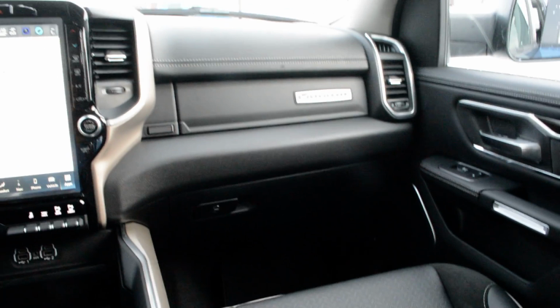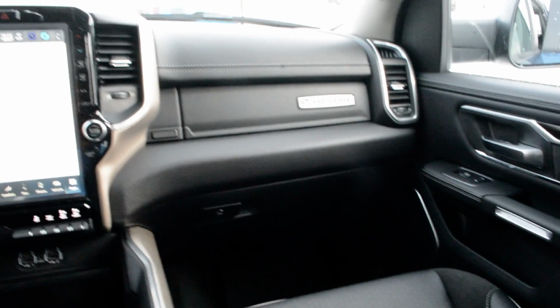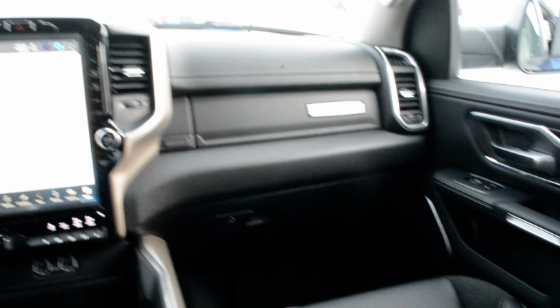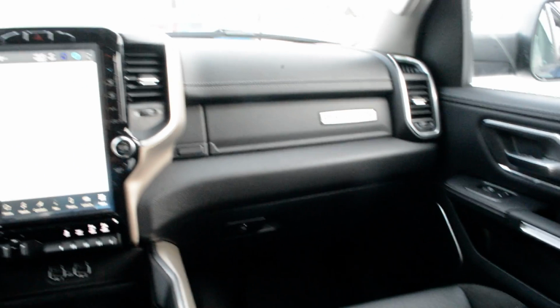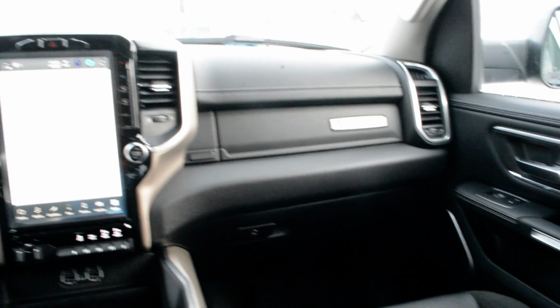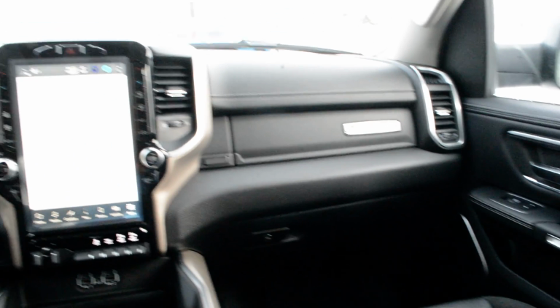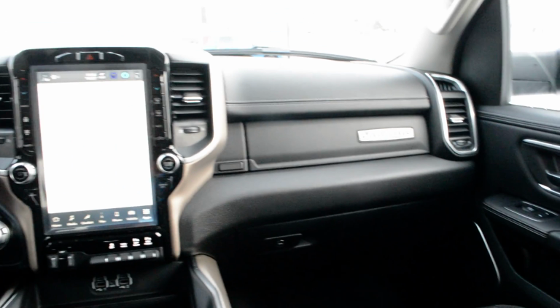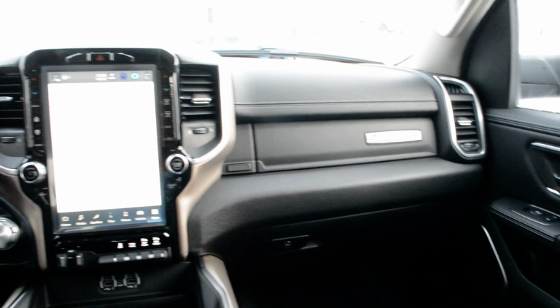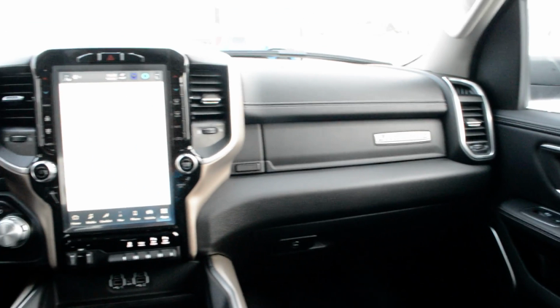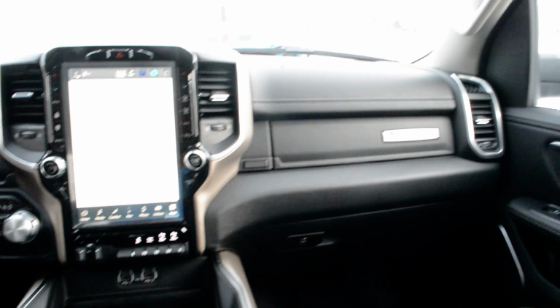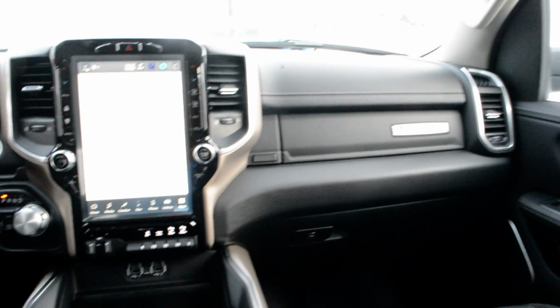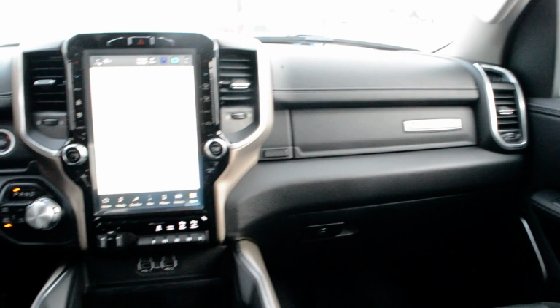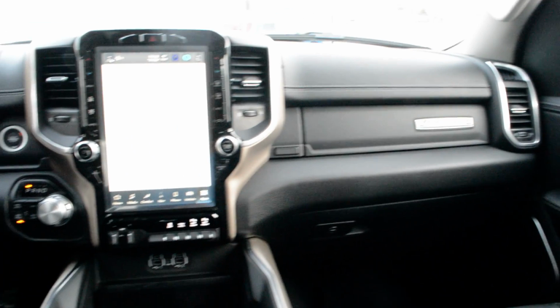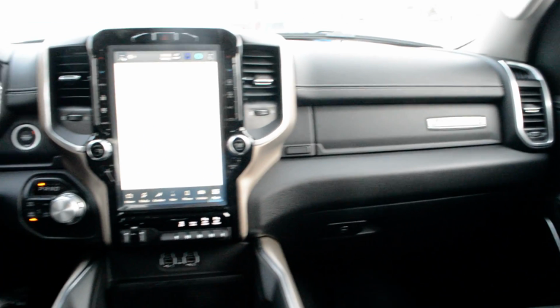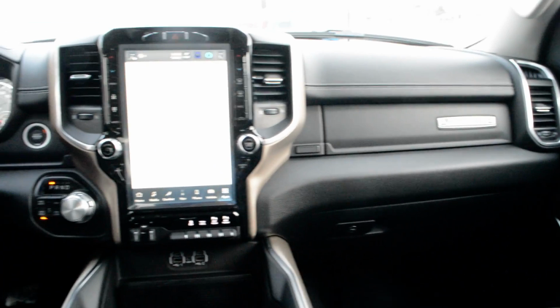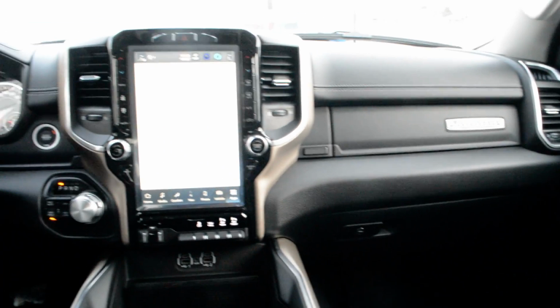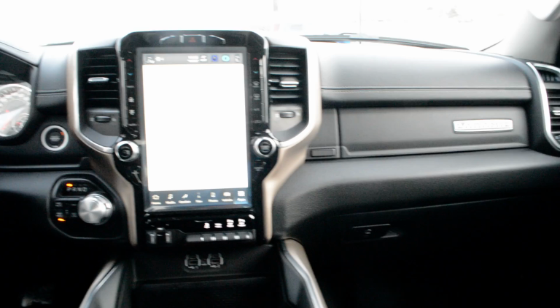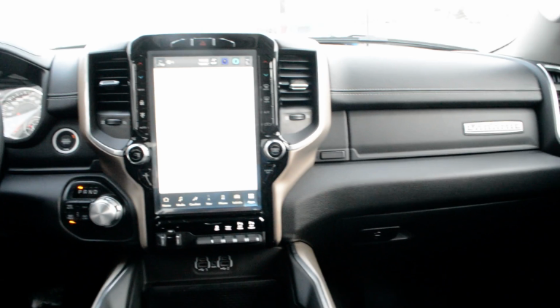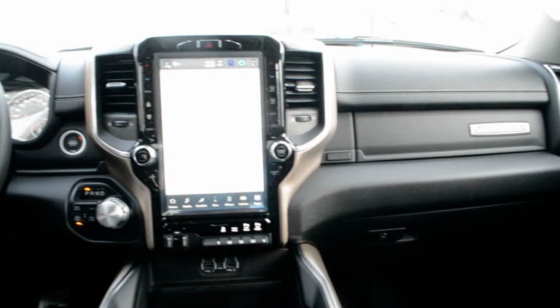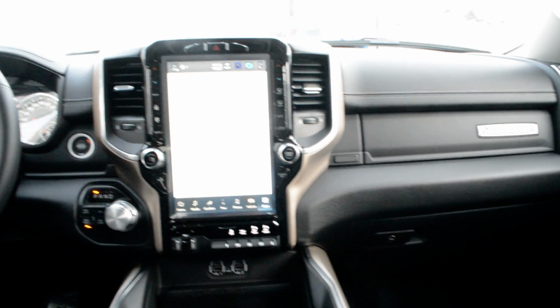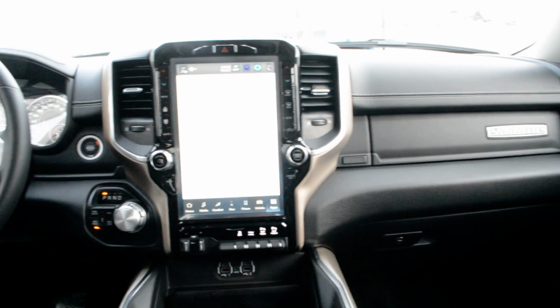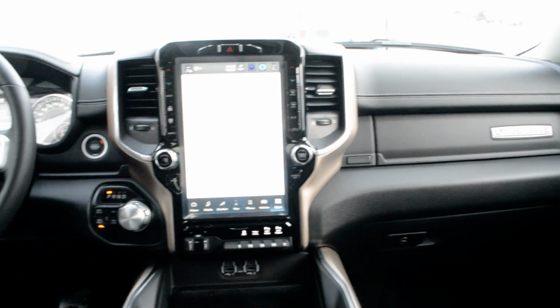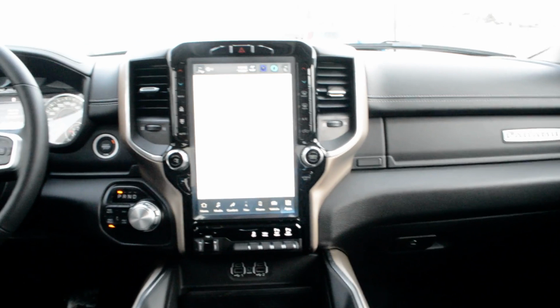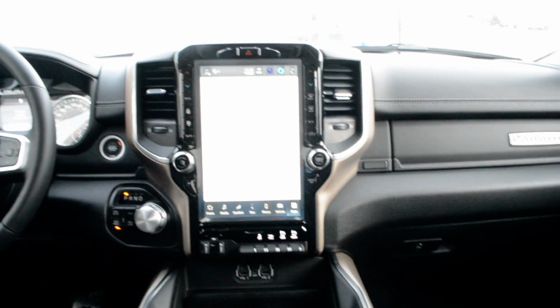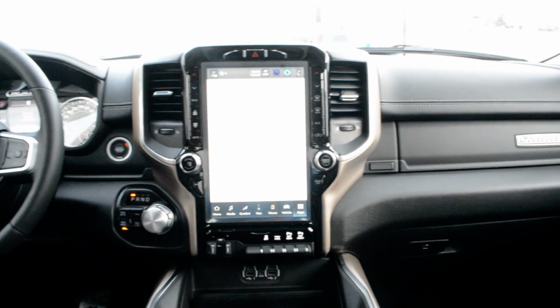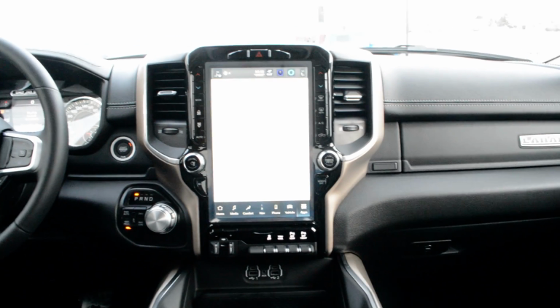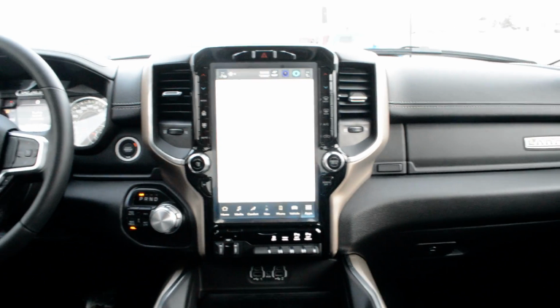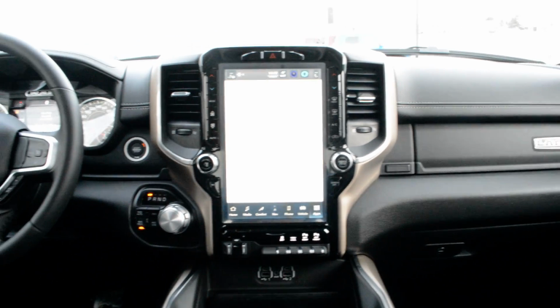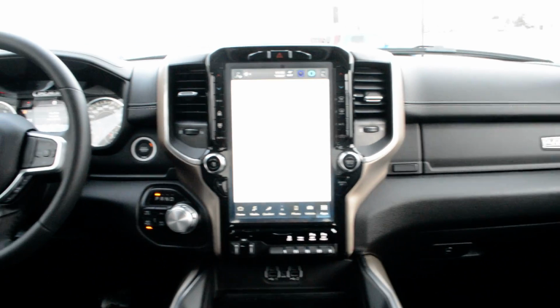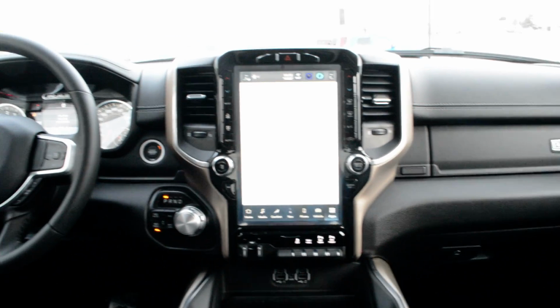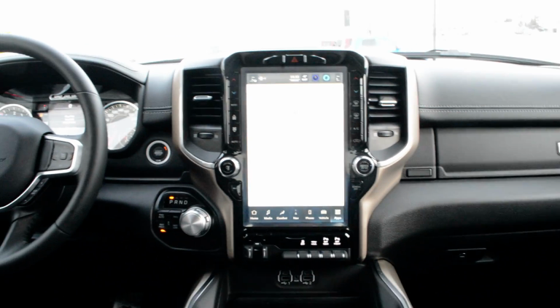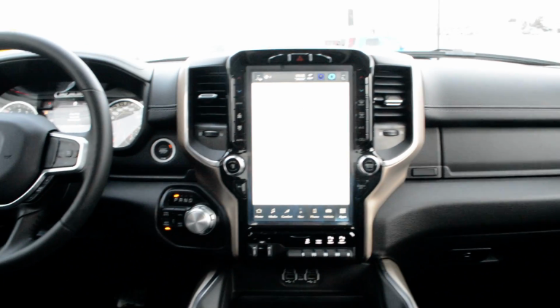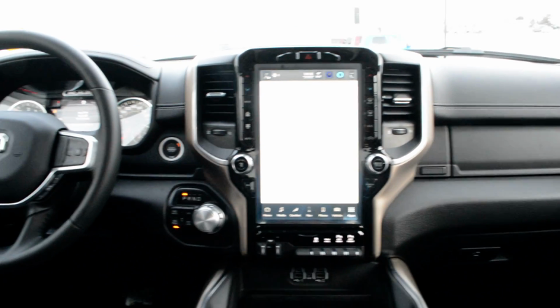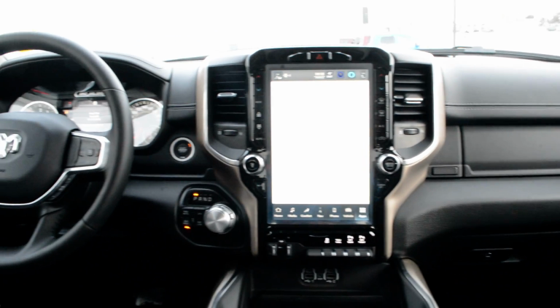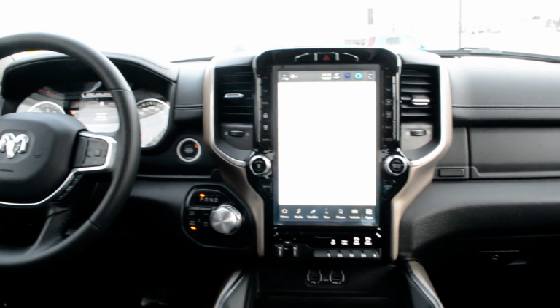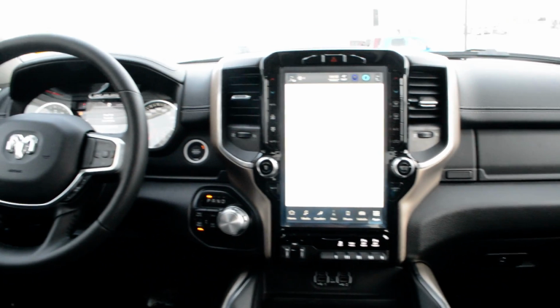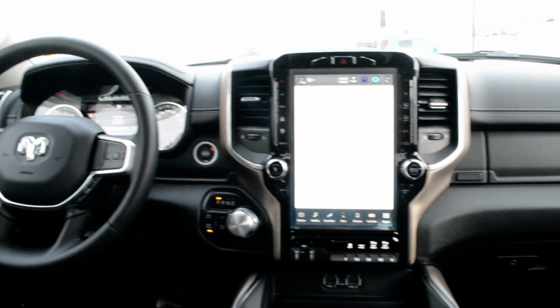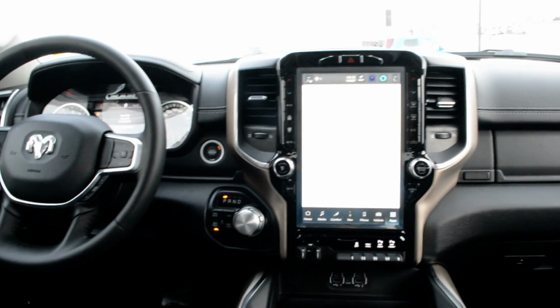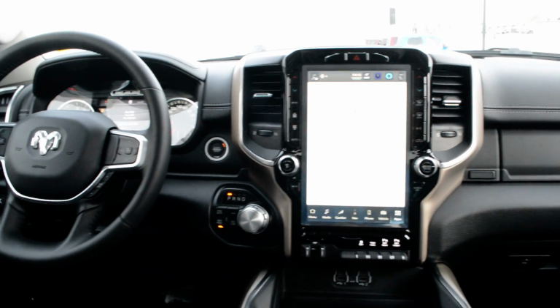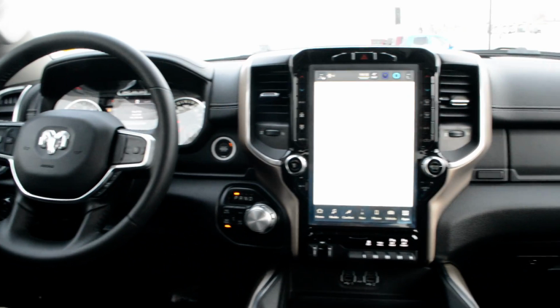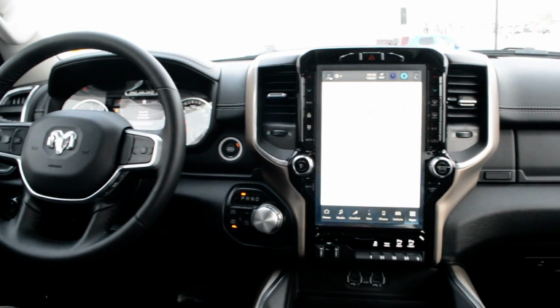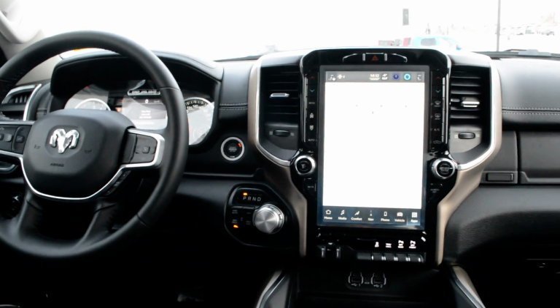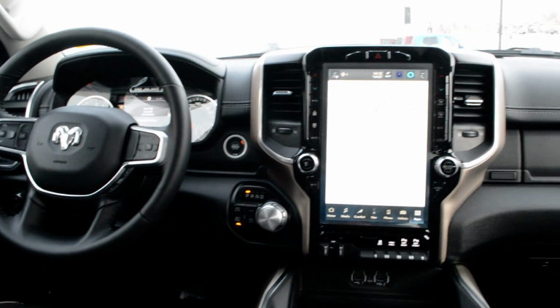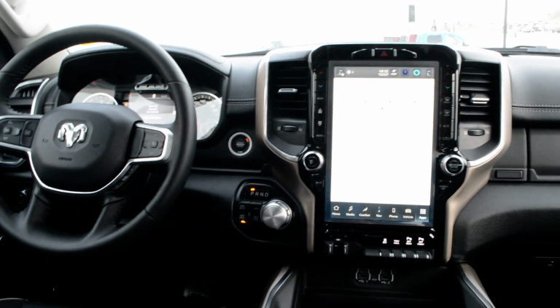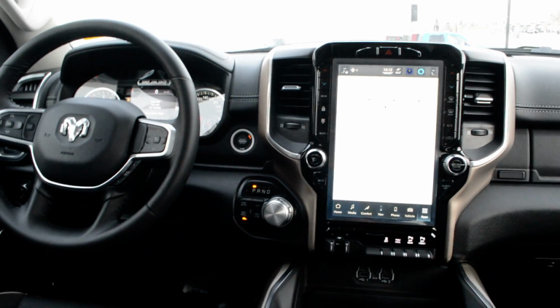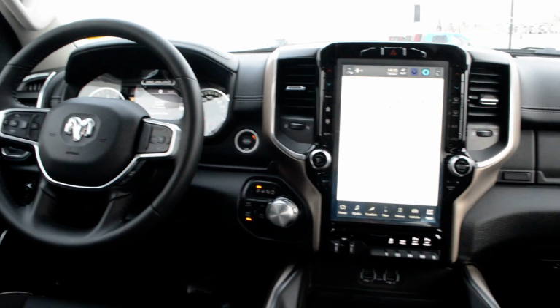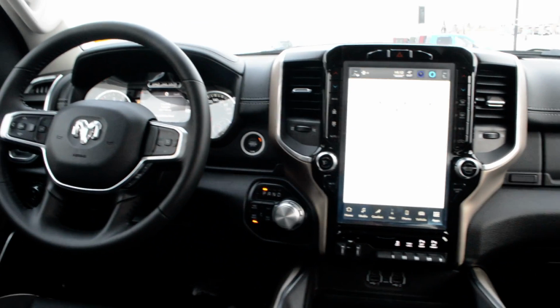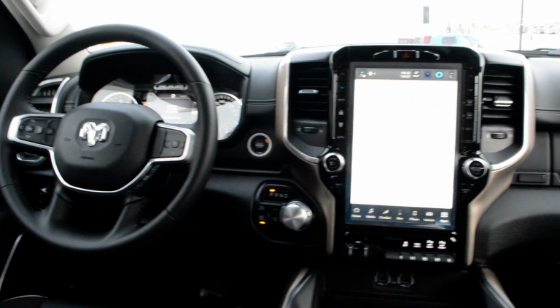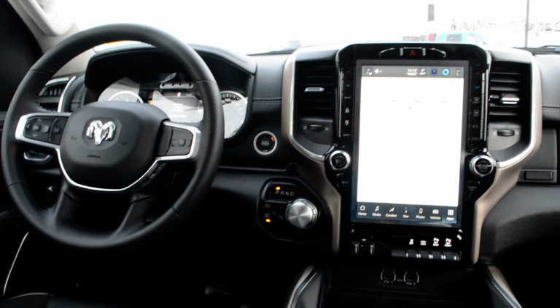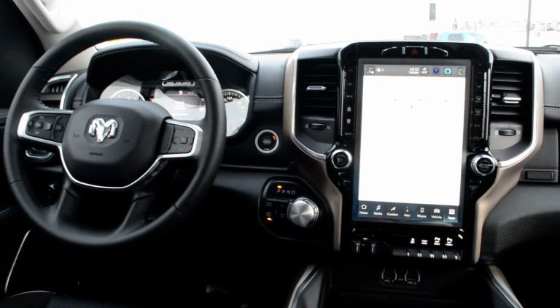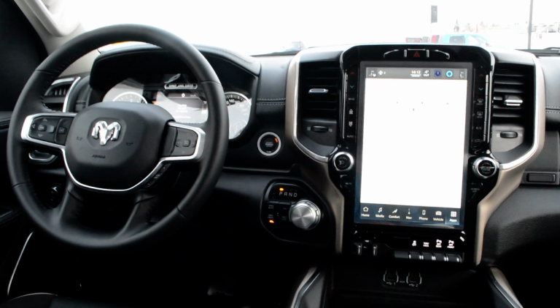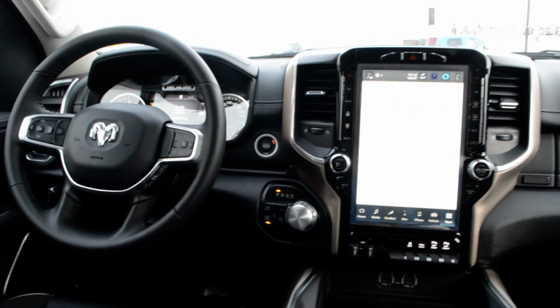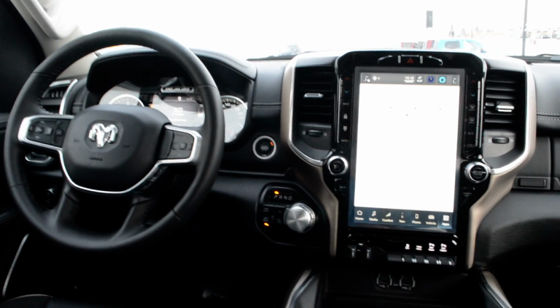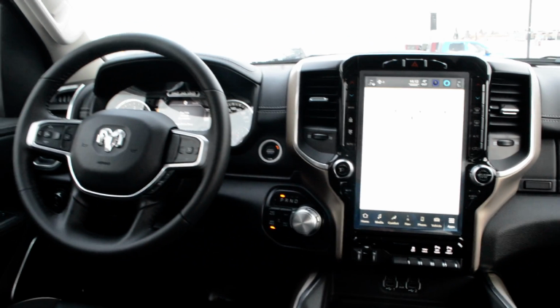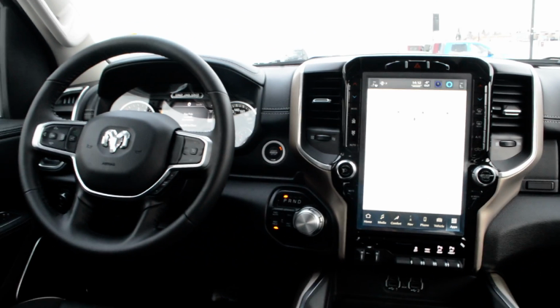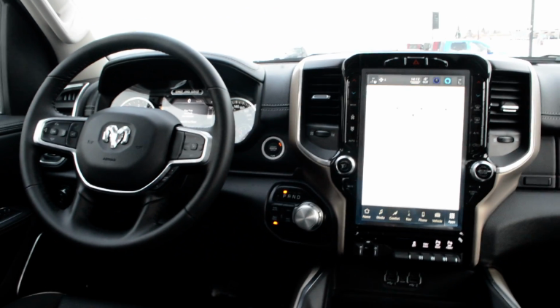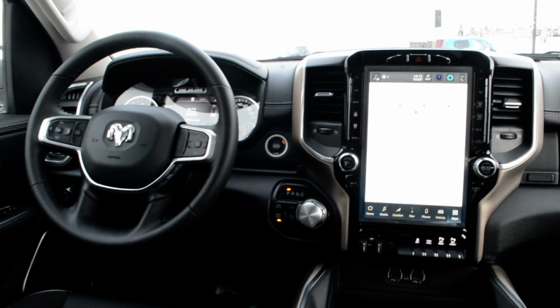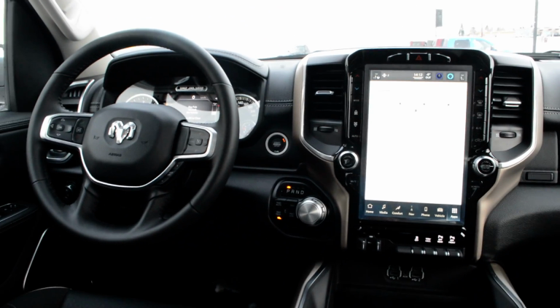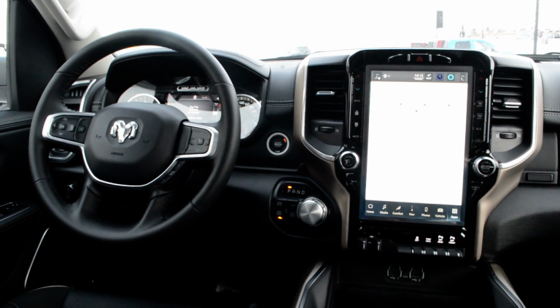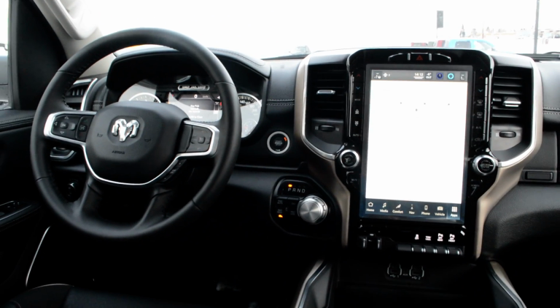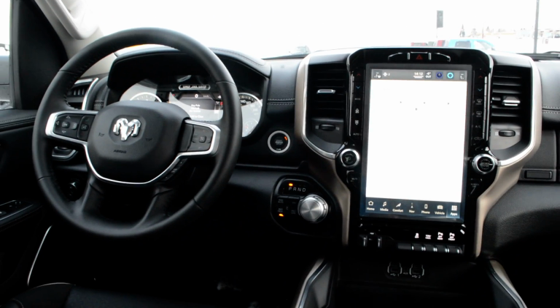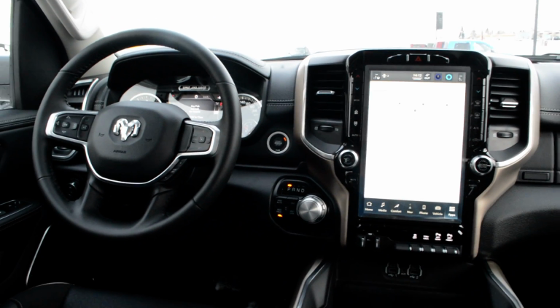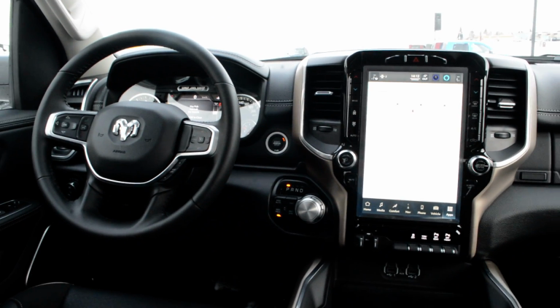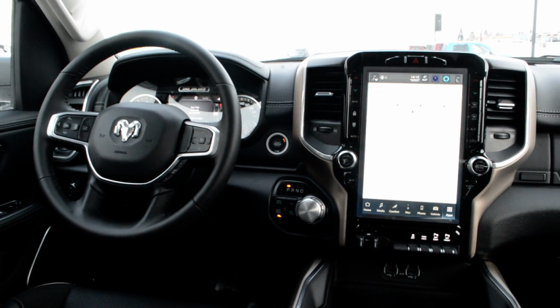This Ram 1500 Laramie is packed full of great features inside and out. If you're looking for more information on this truck, please feel free to give the team a call at 780-826-2999.